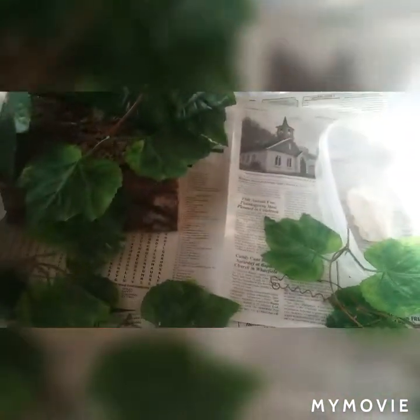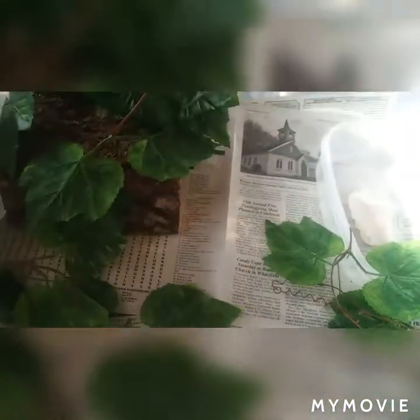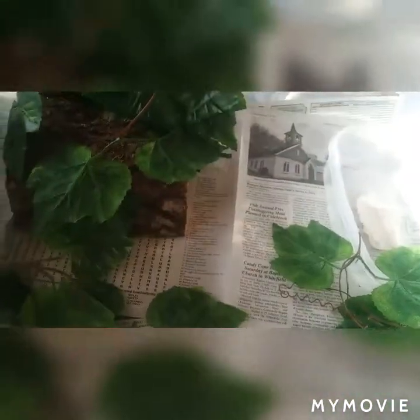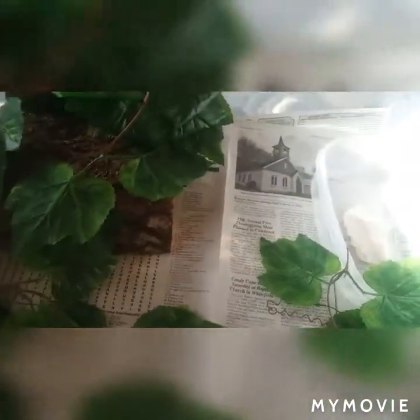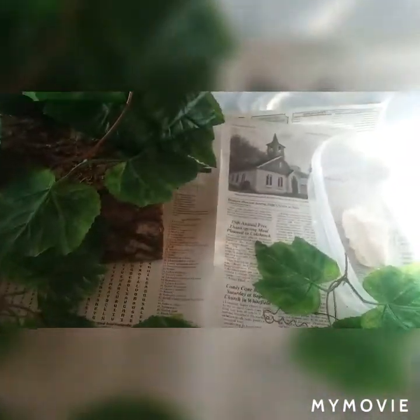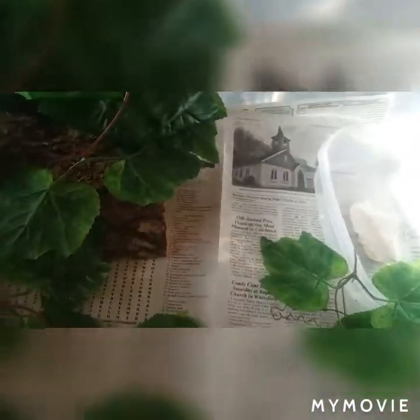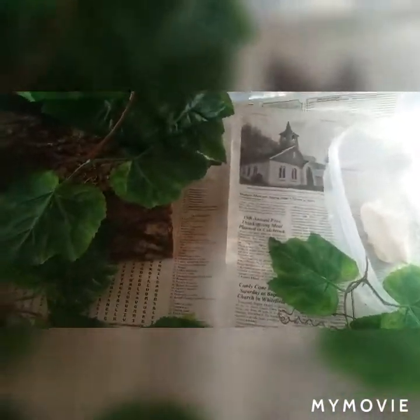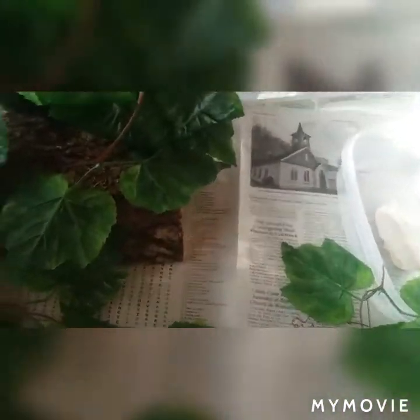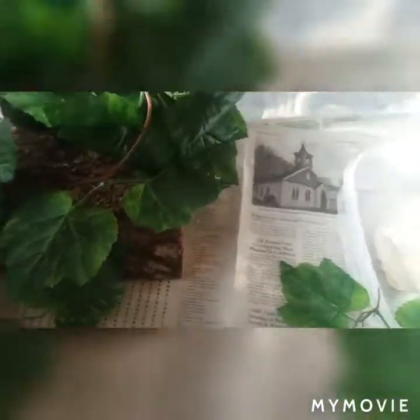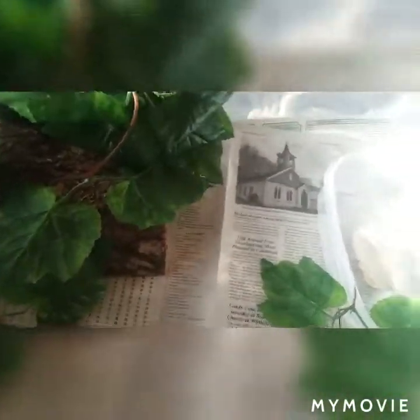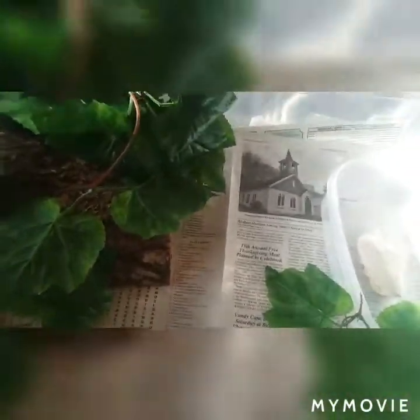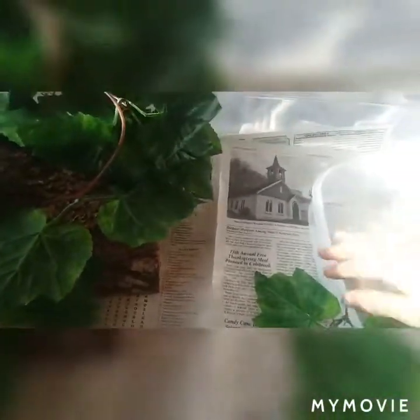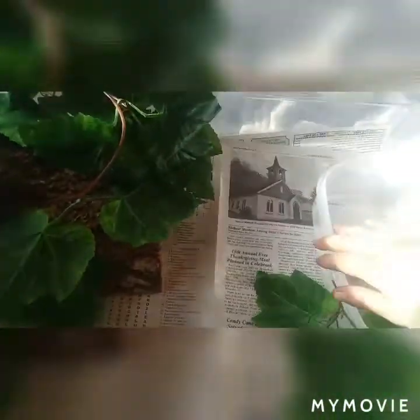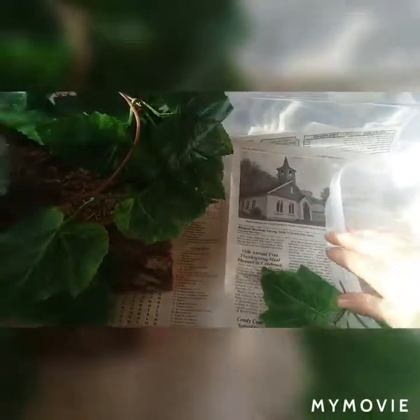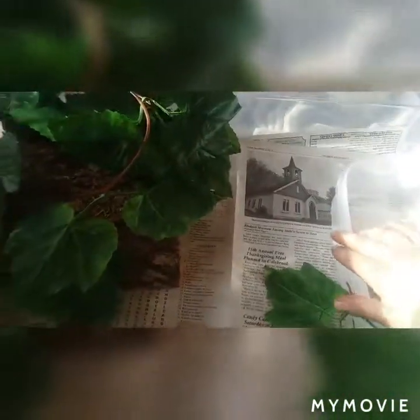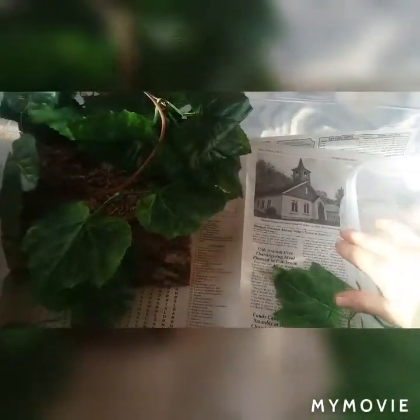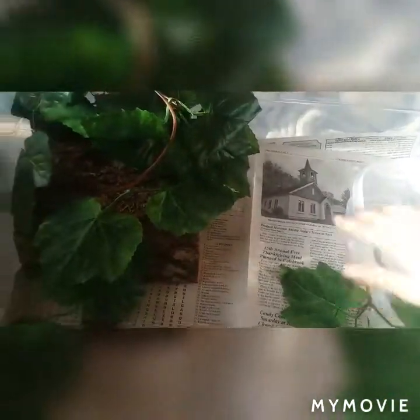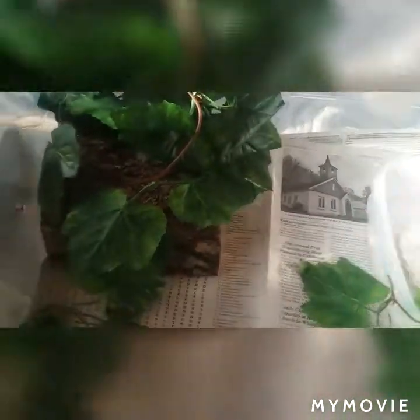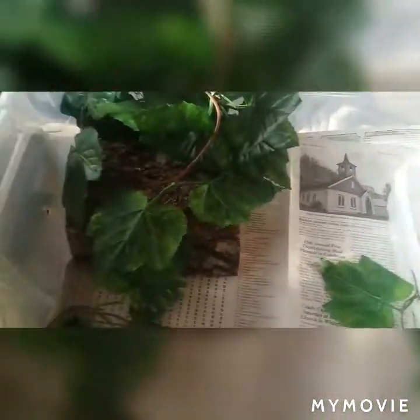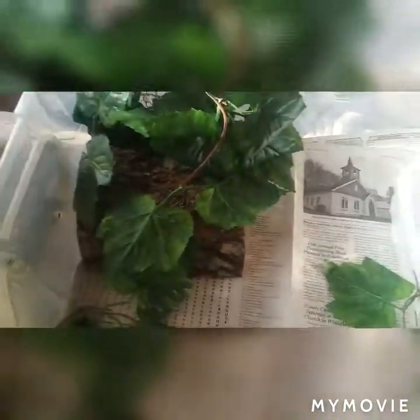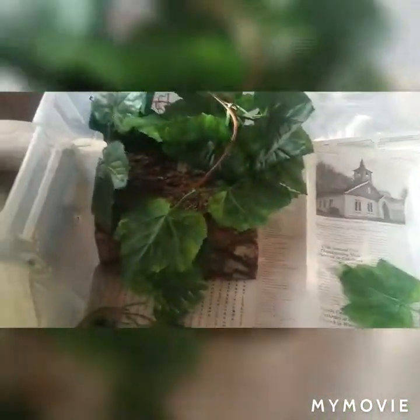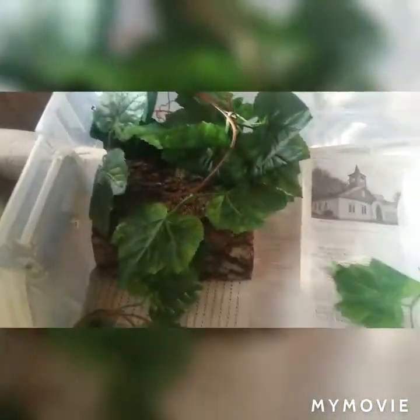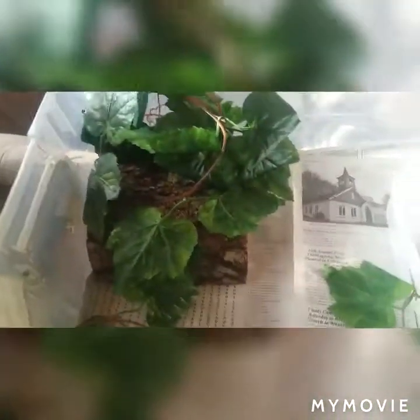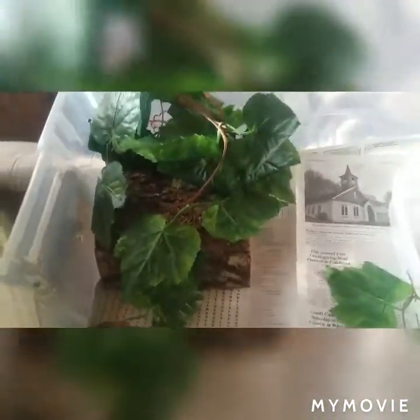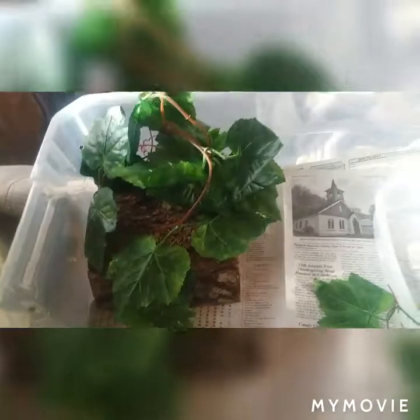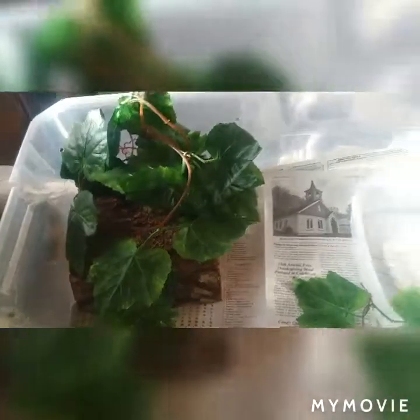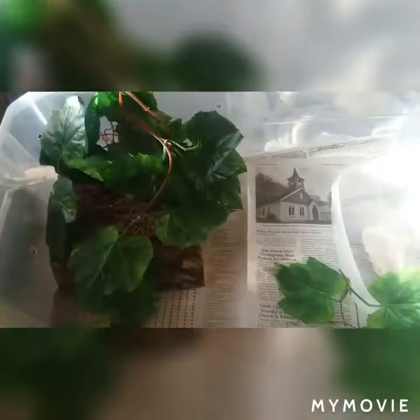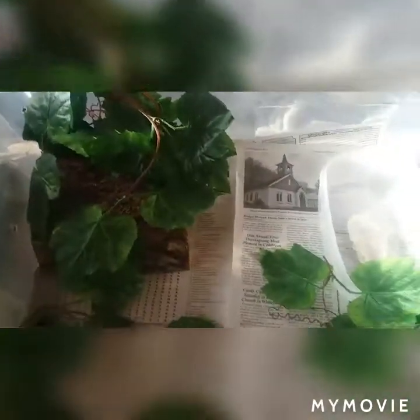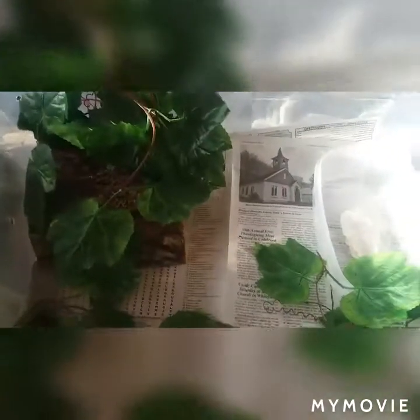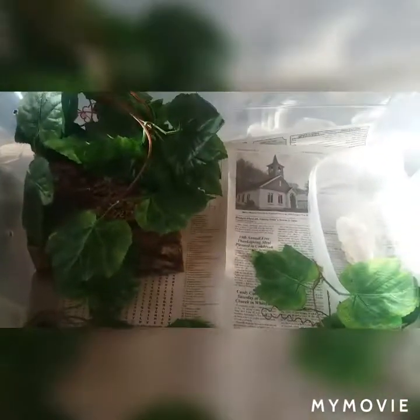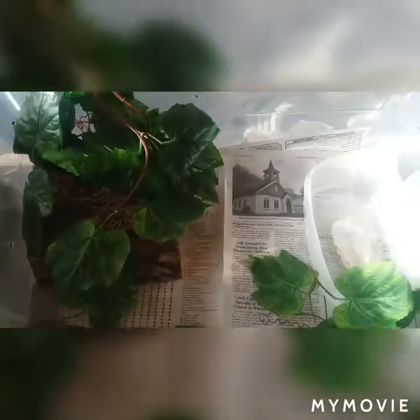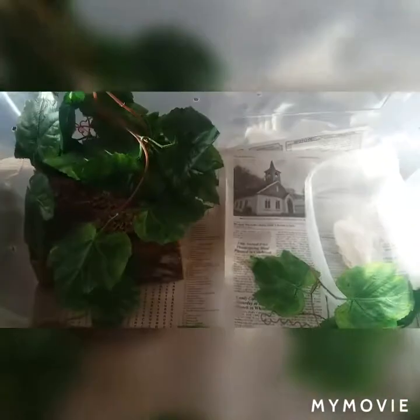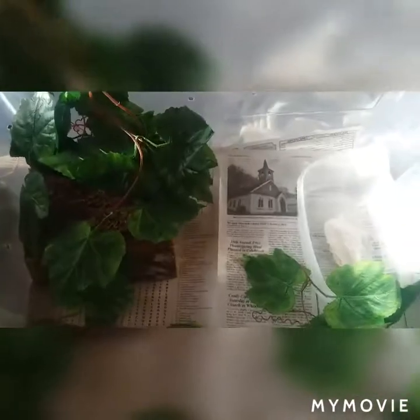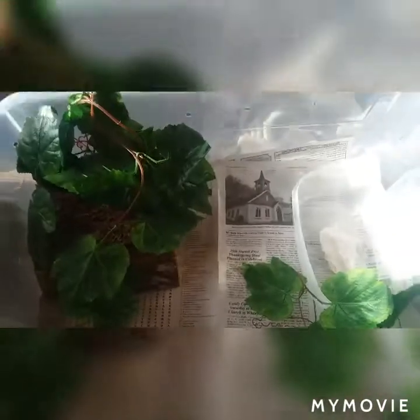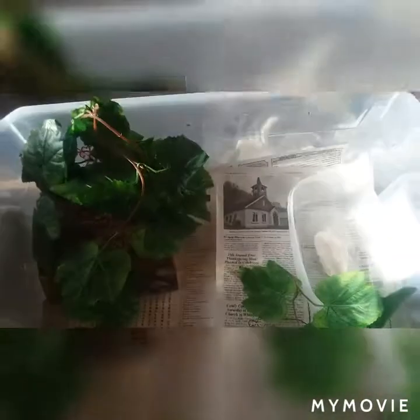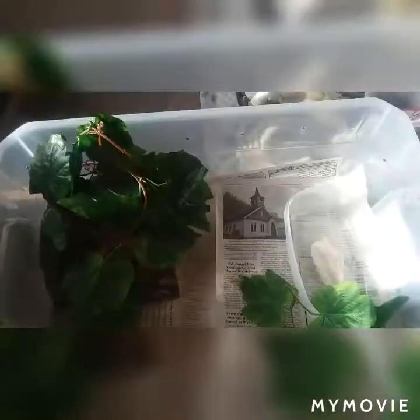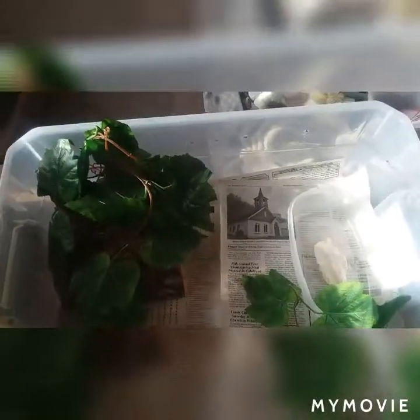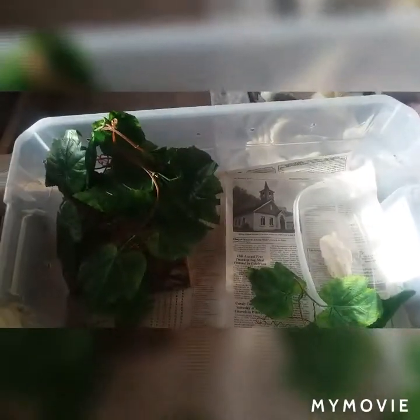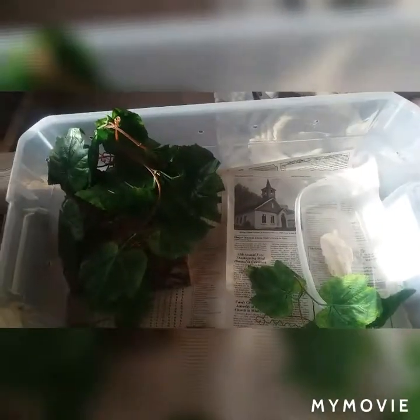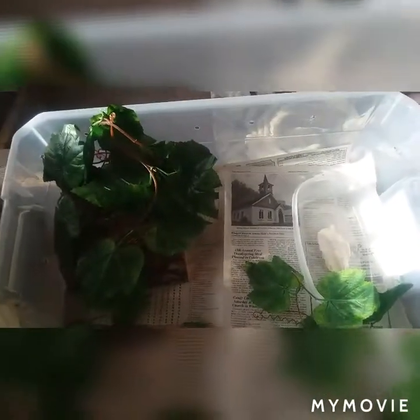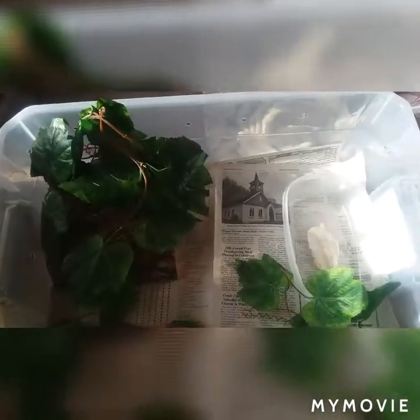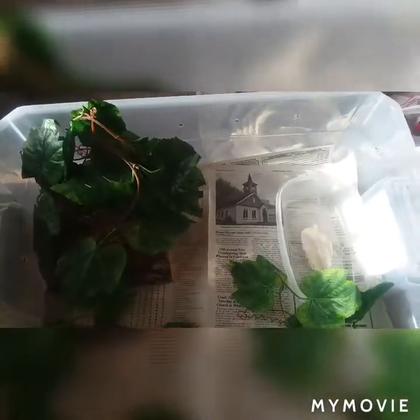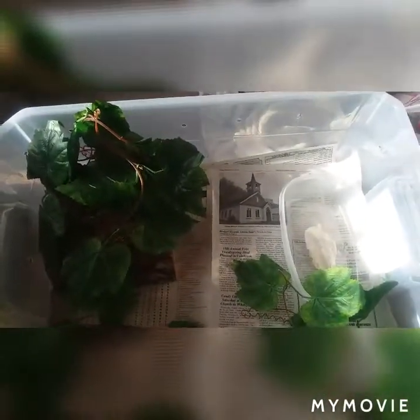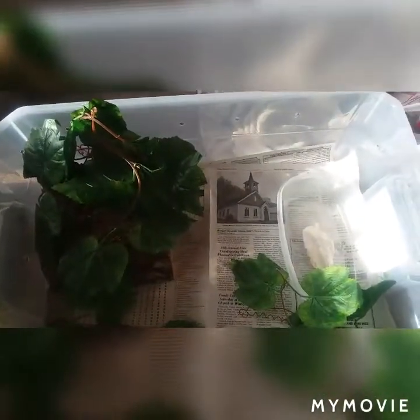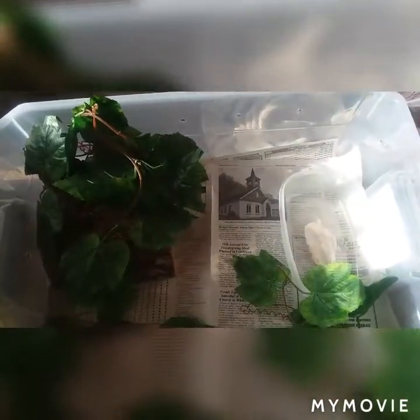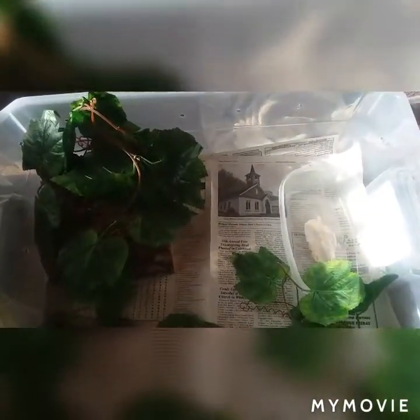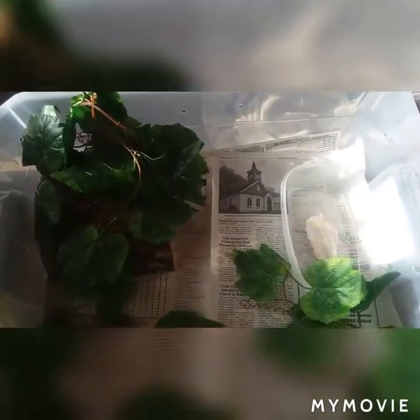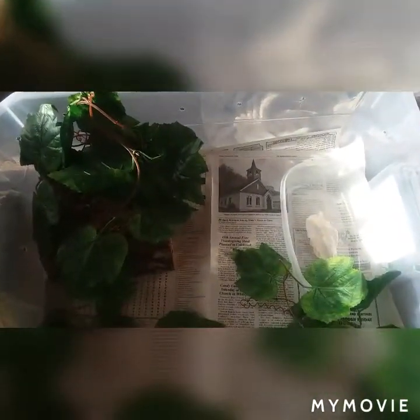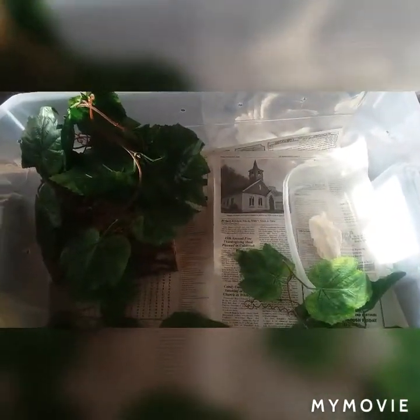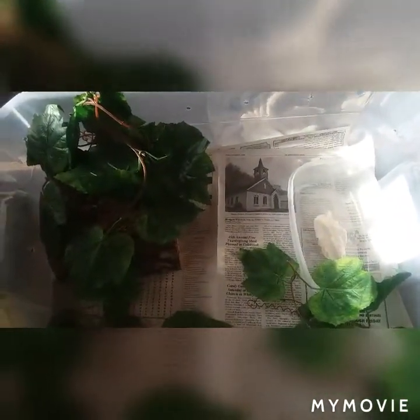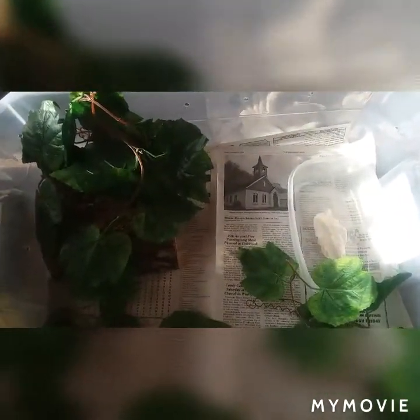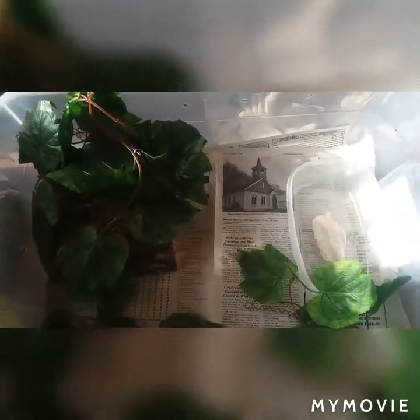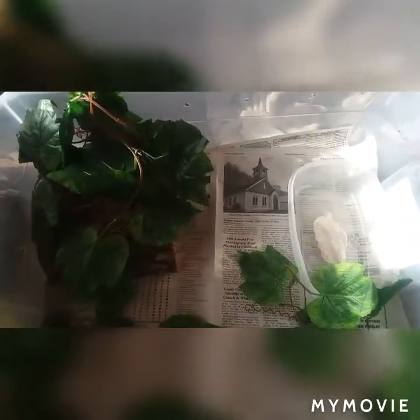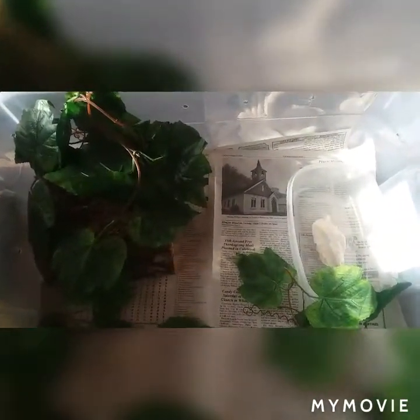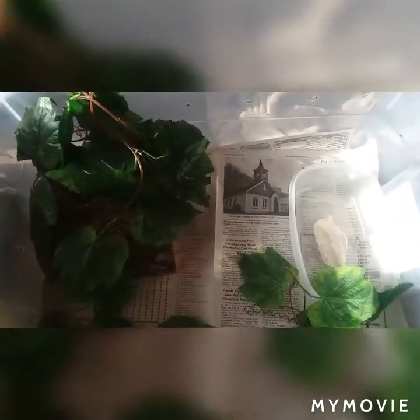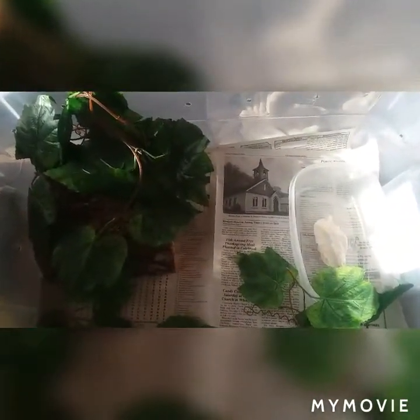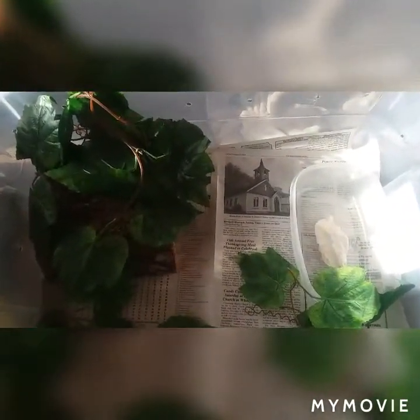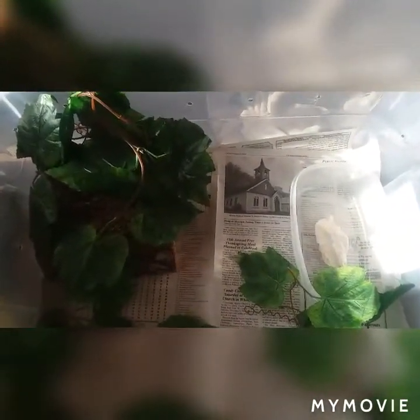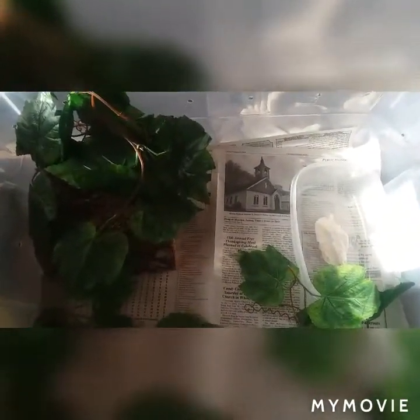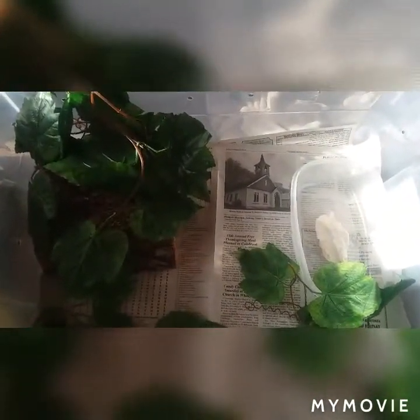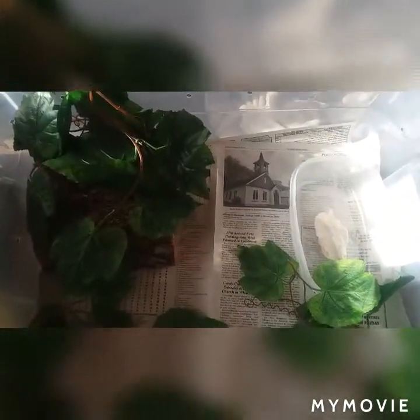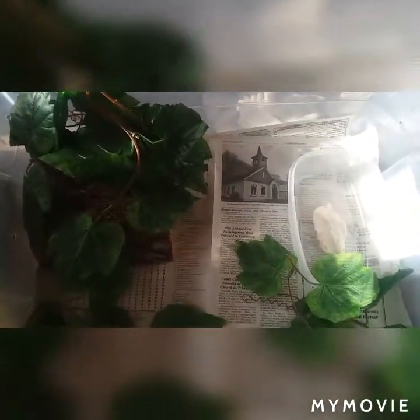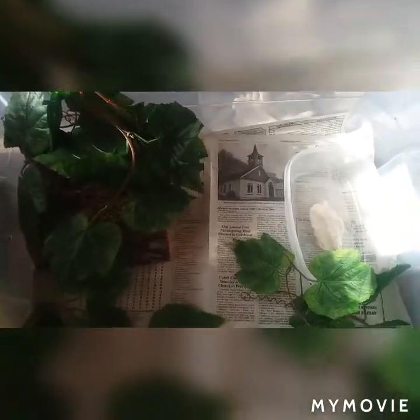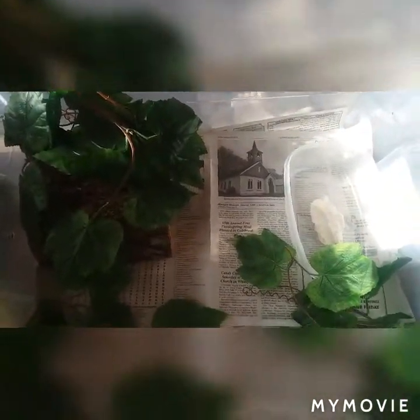I think that just adding the leaves and a more realistic hide is much more appealing, even to myself.